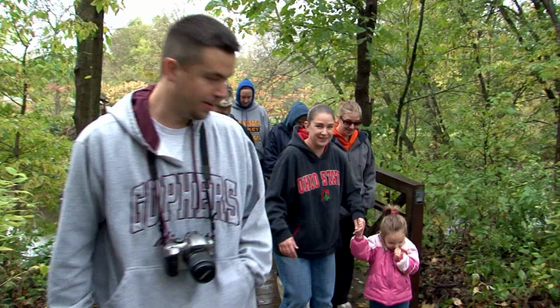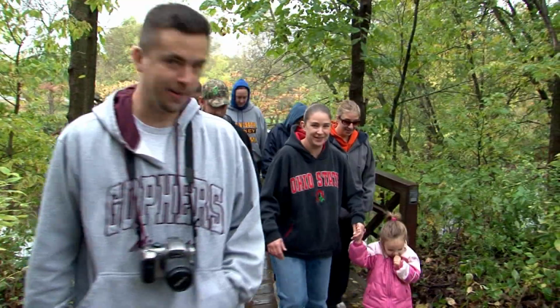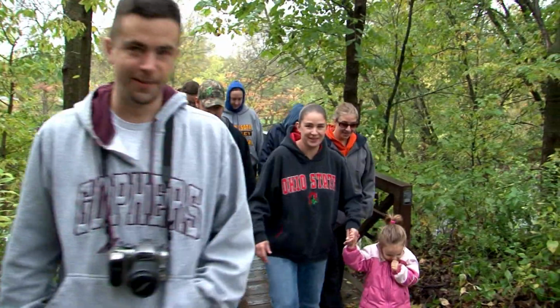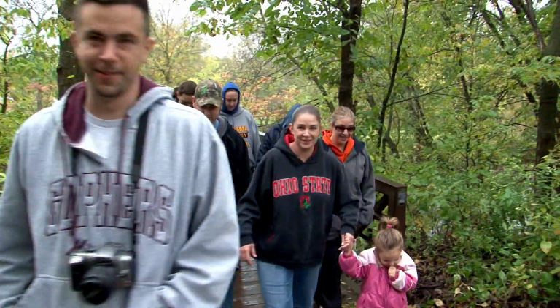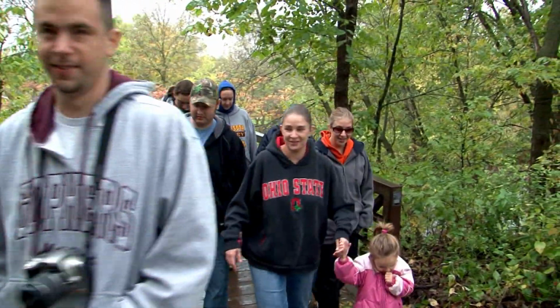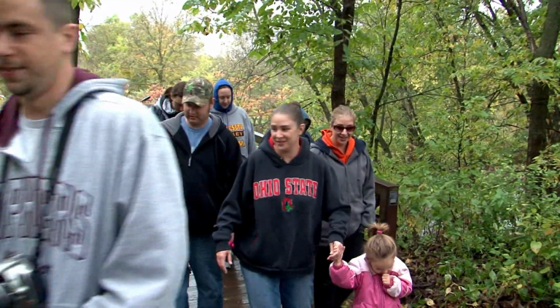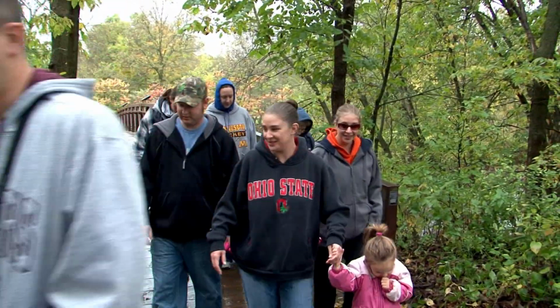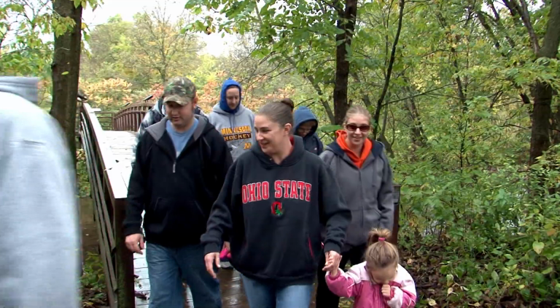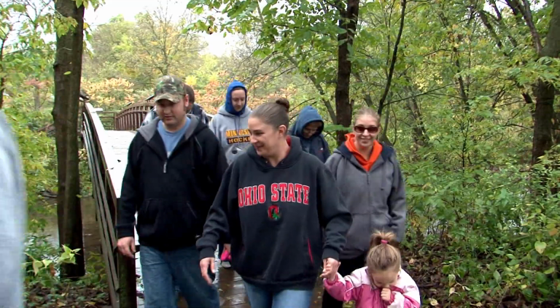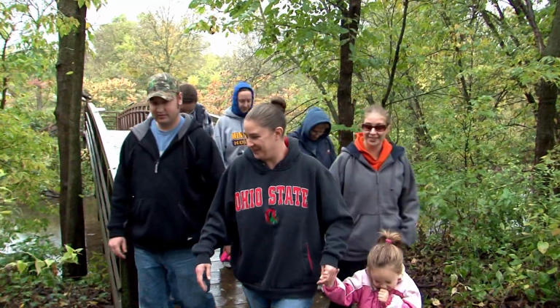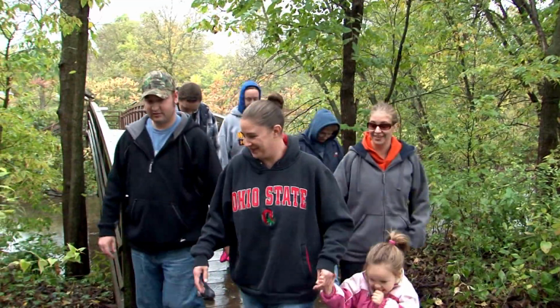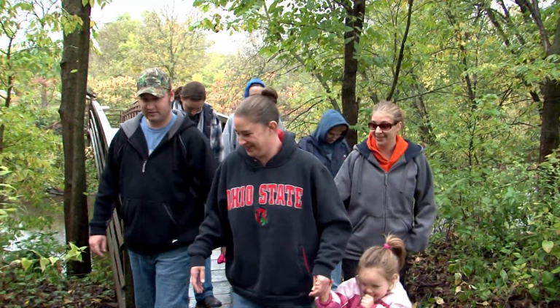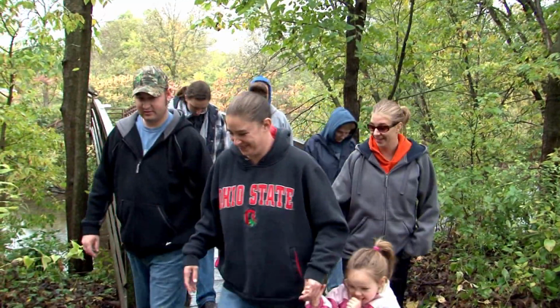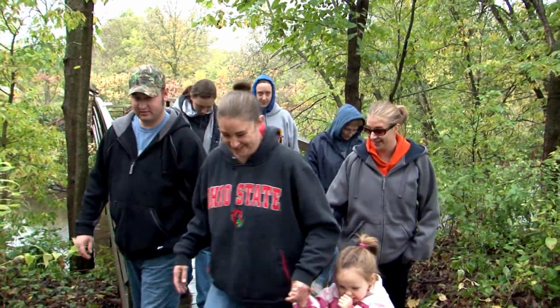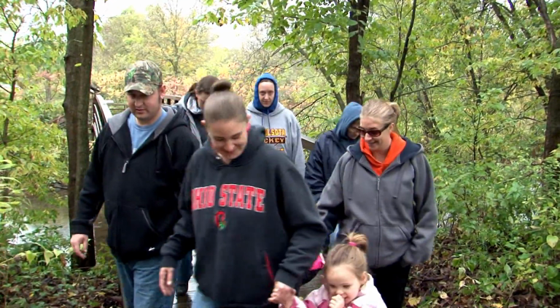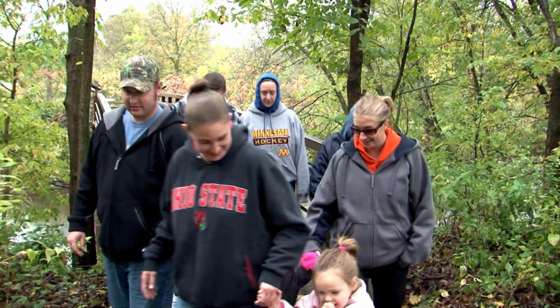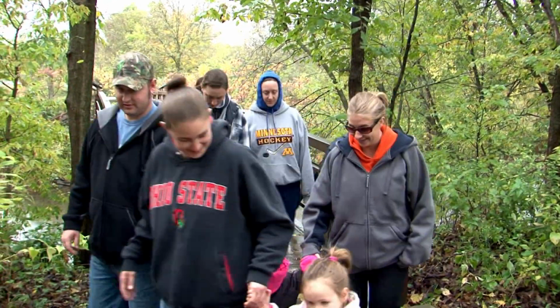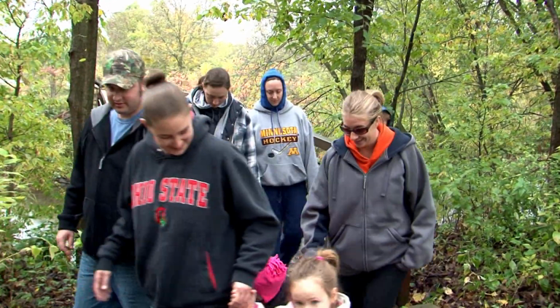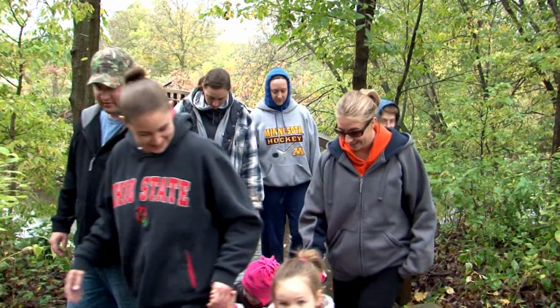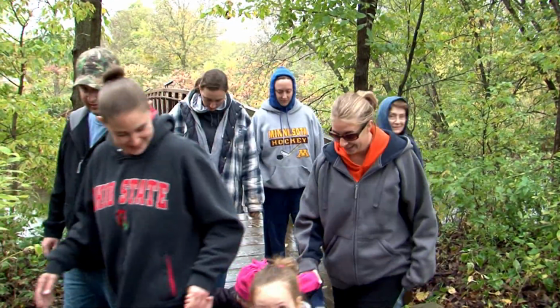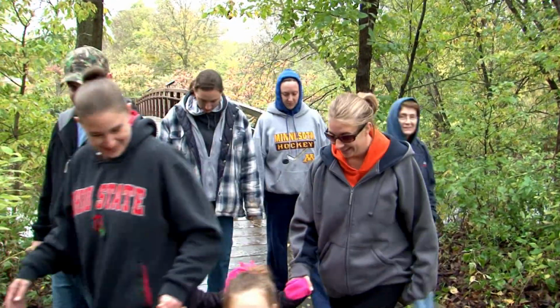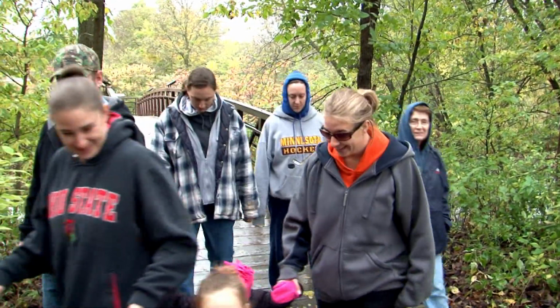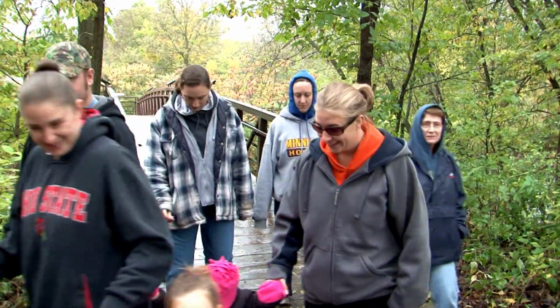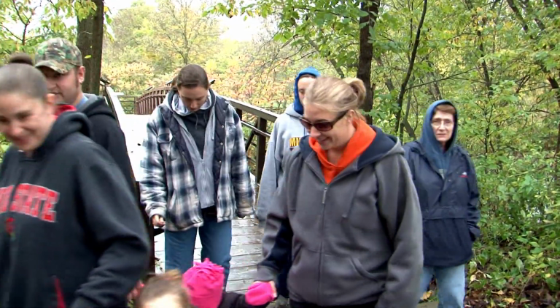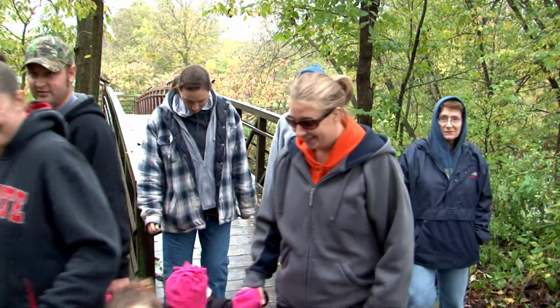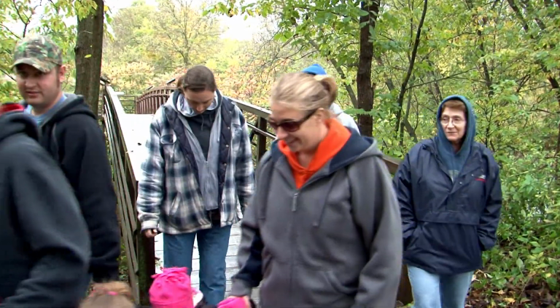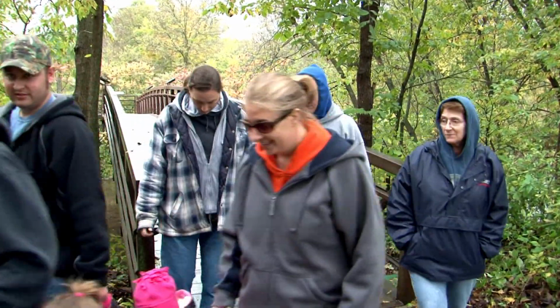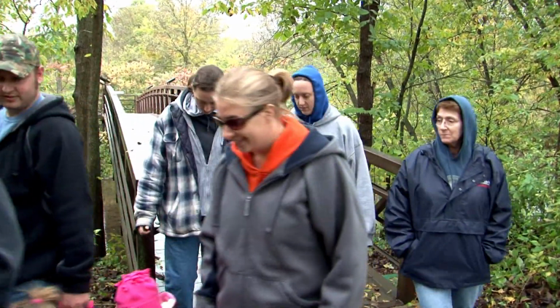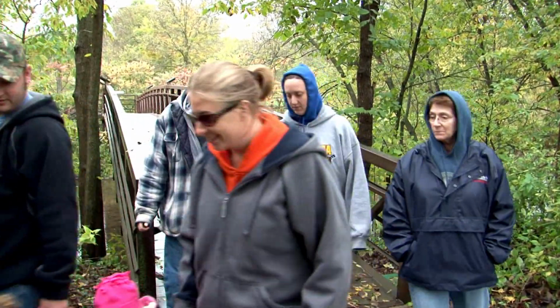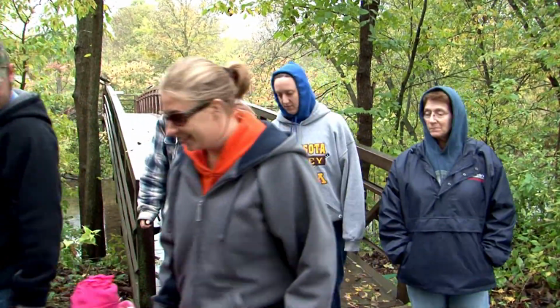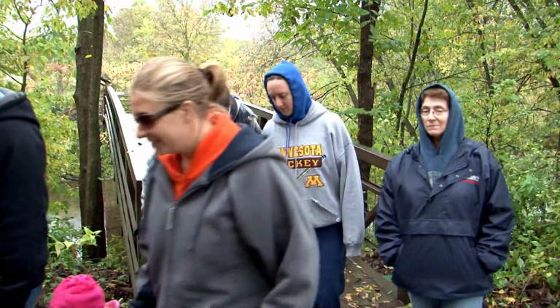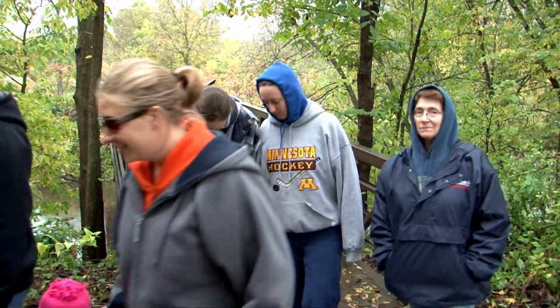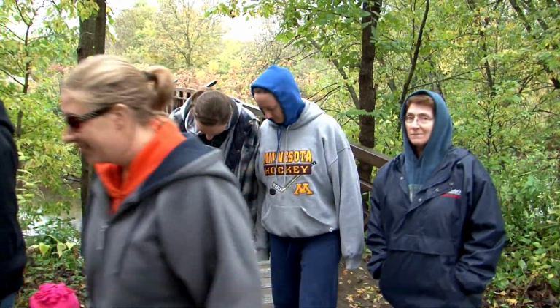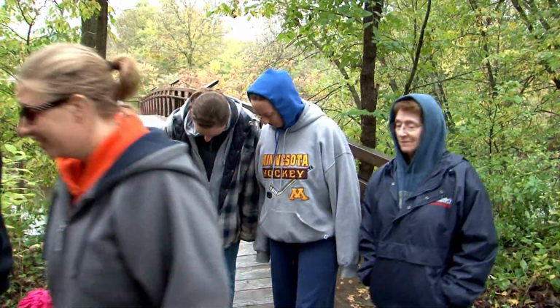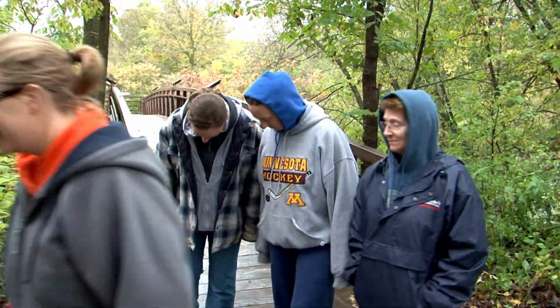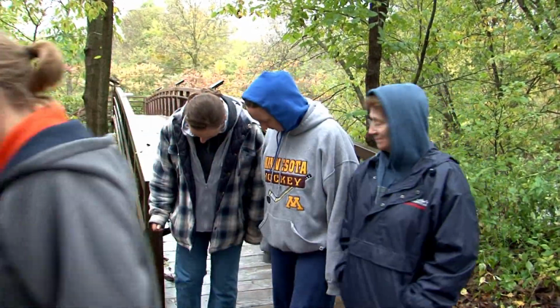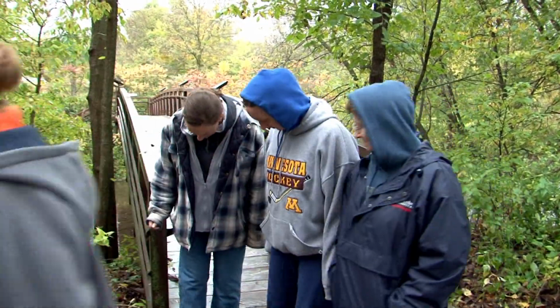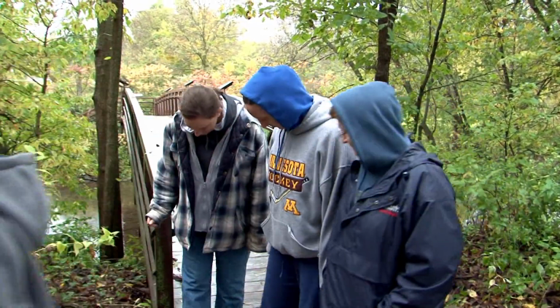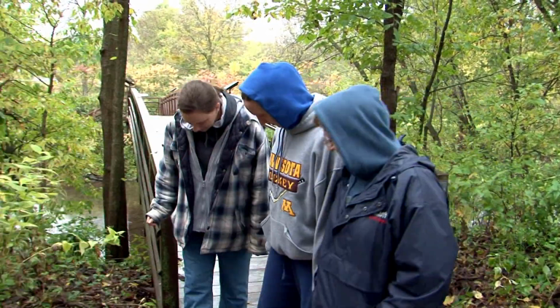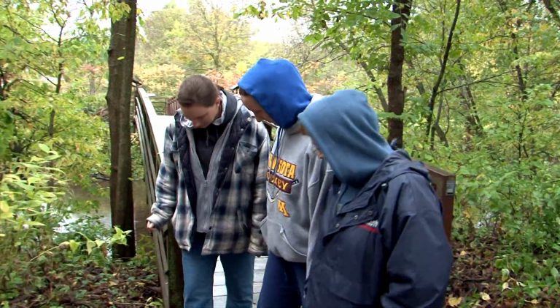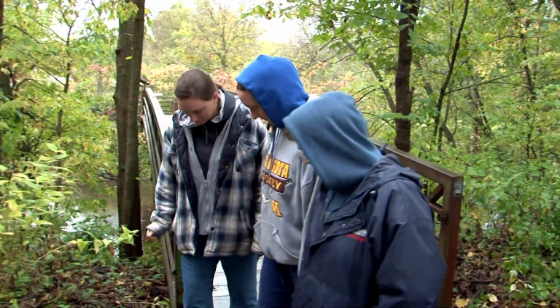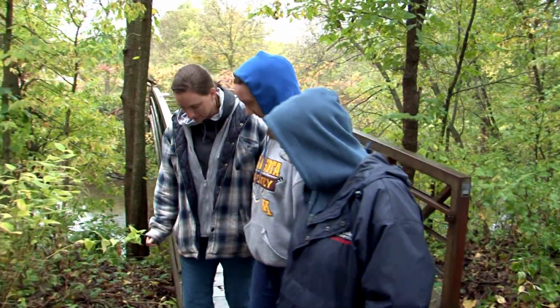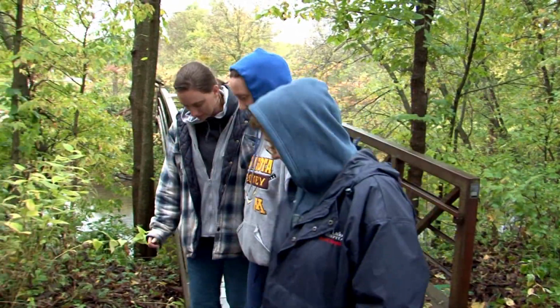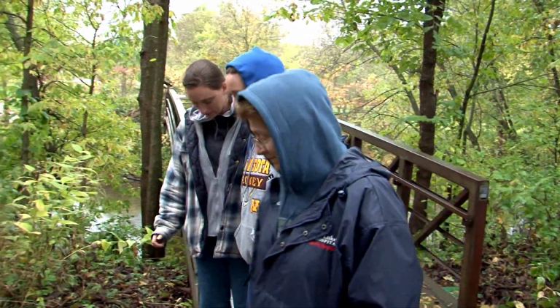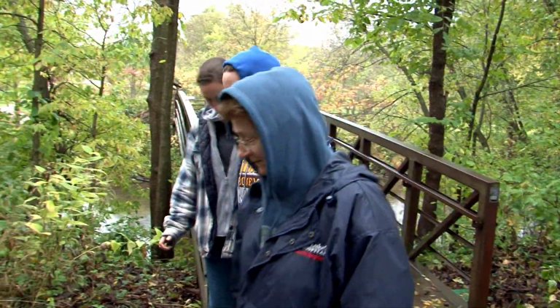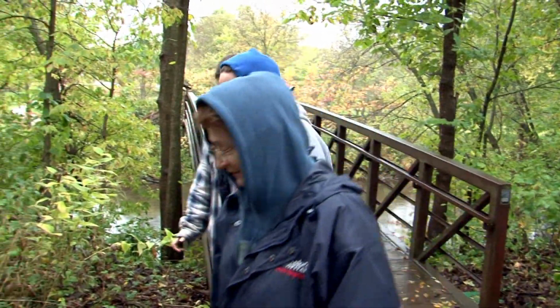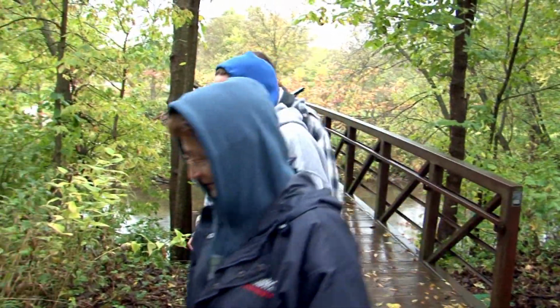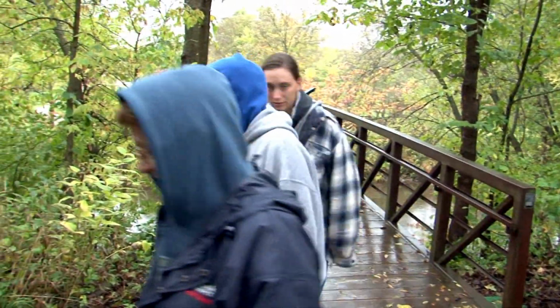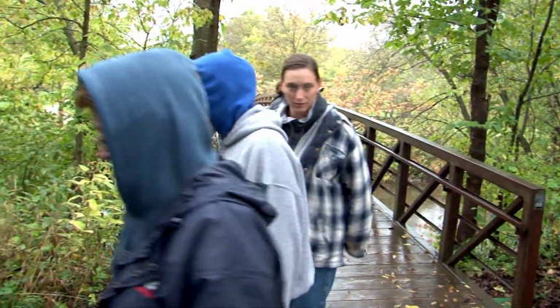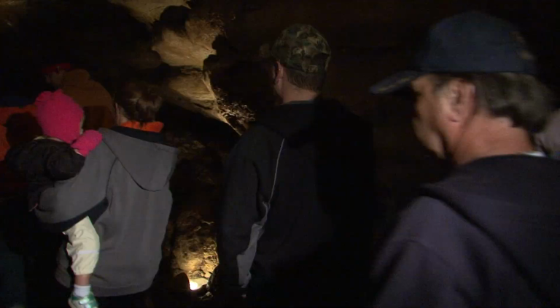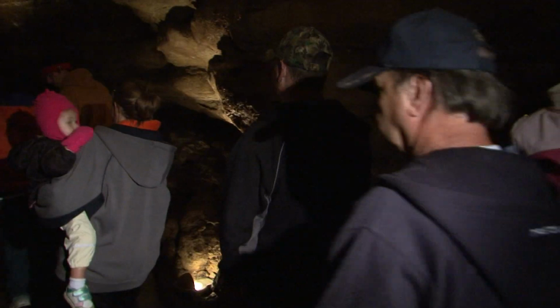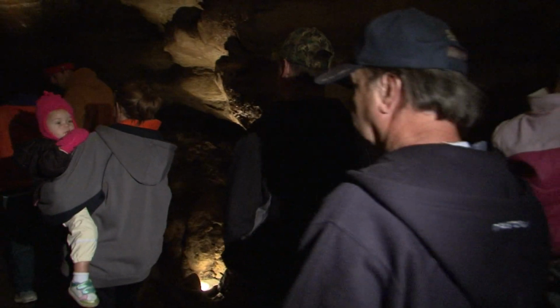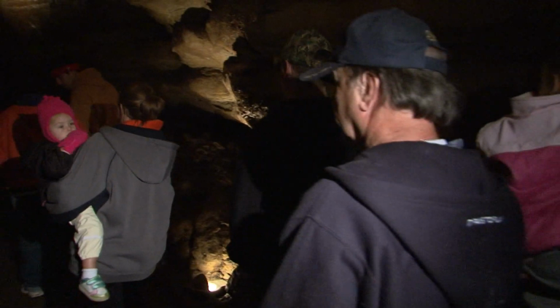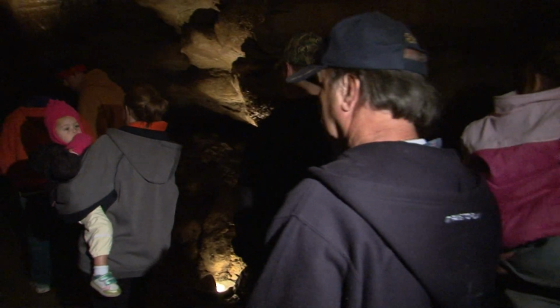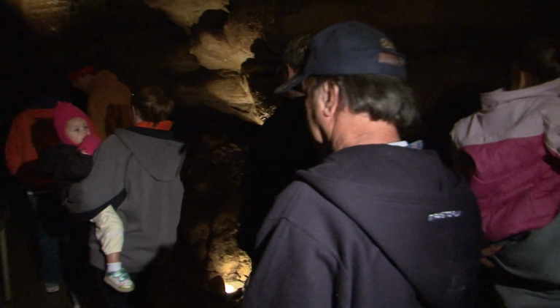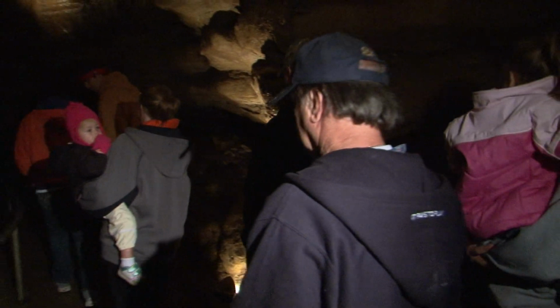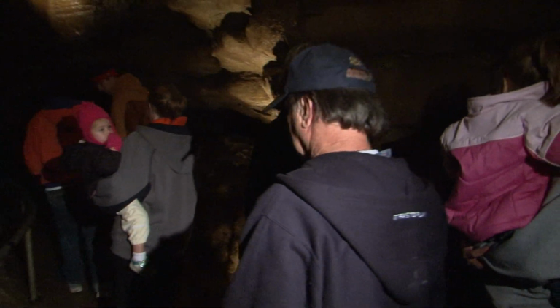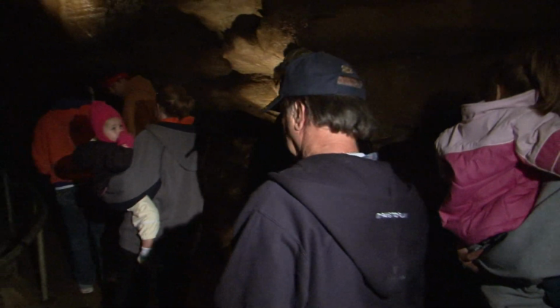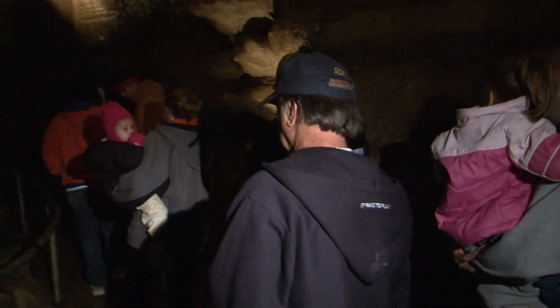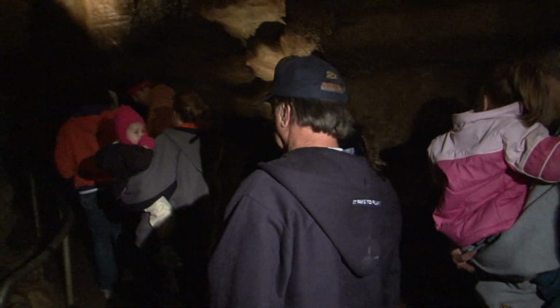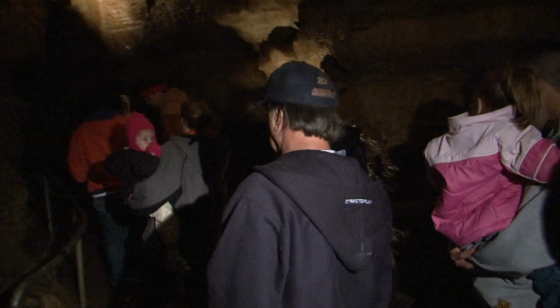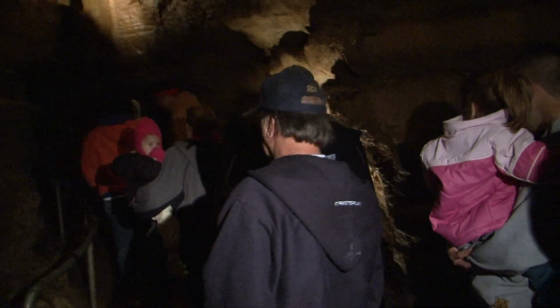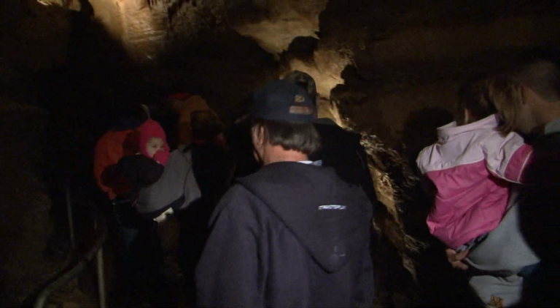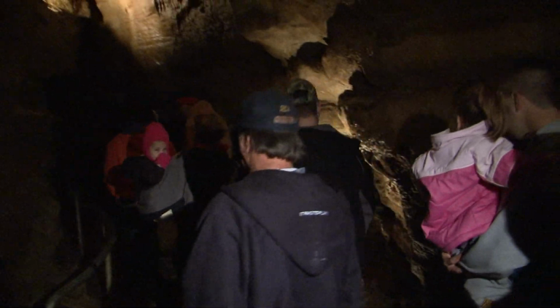The main tour is through the historic entrance, the entrance that was discovered in 1937. That tour is about an hour in length.